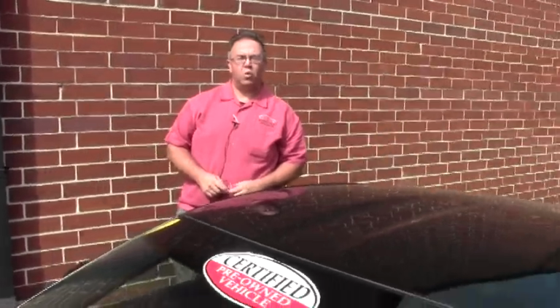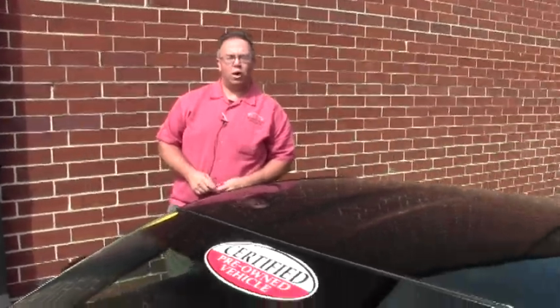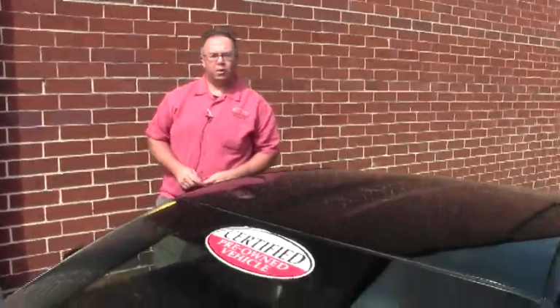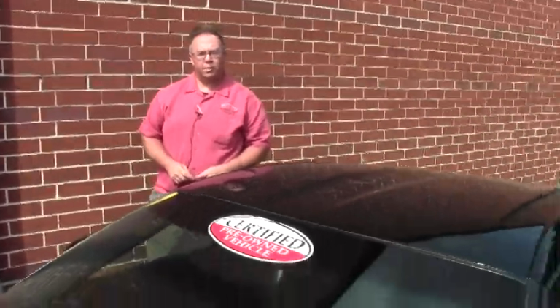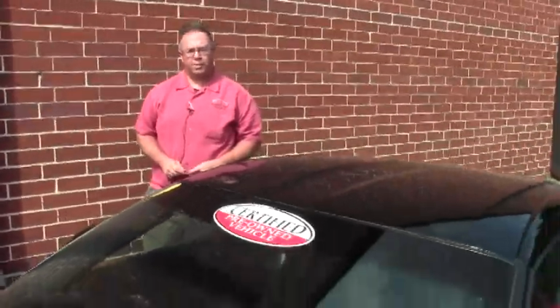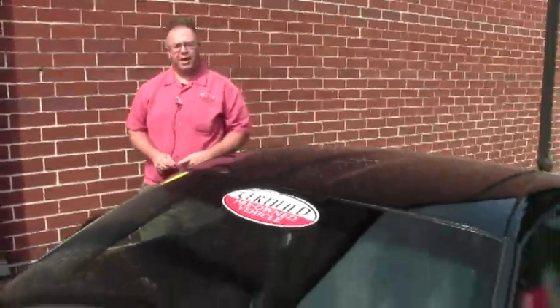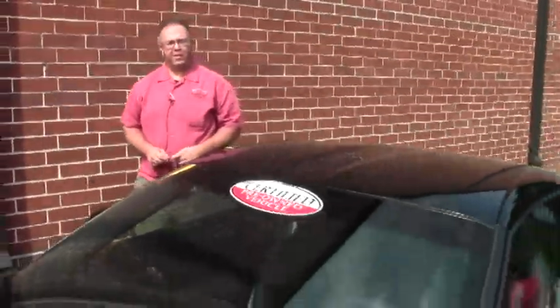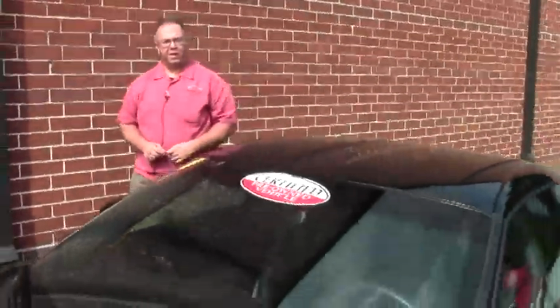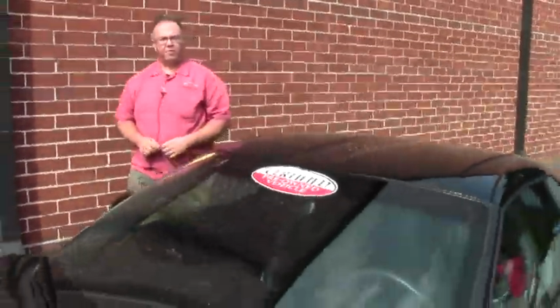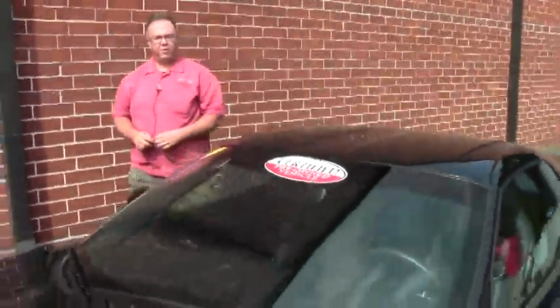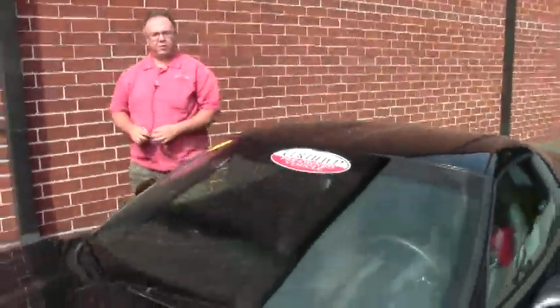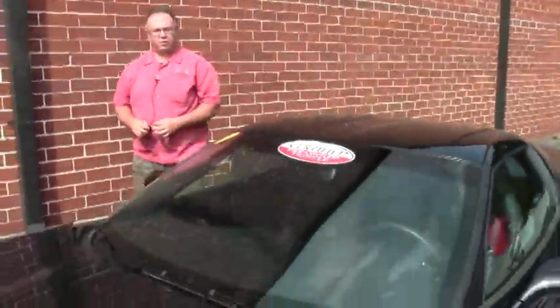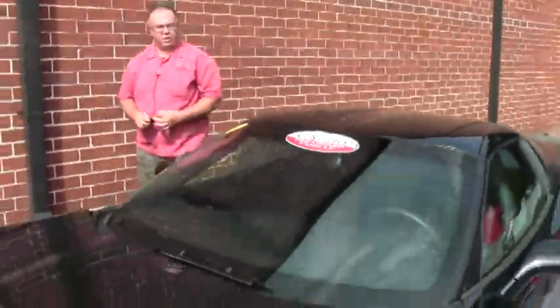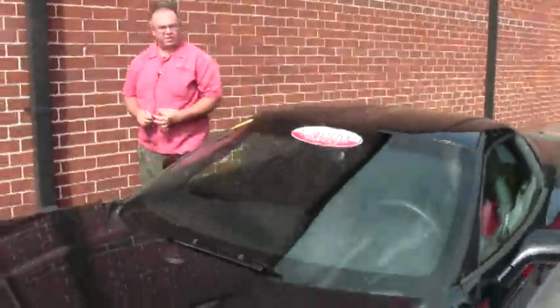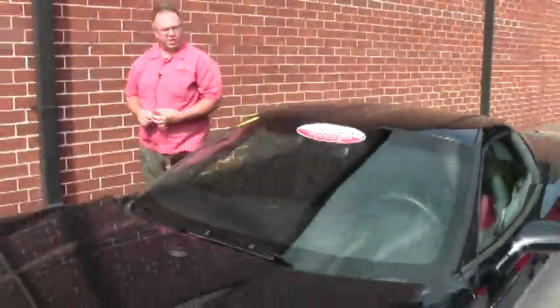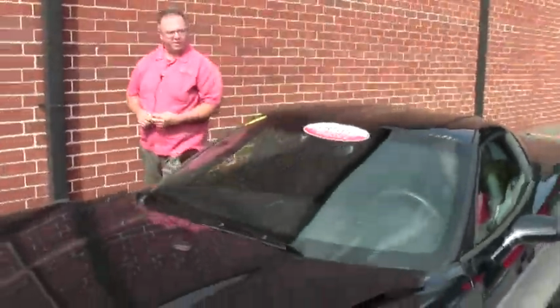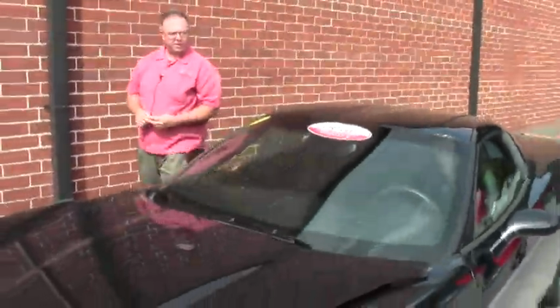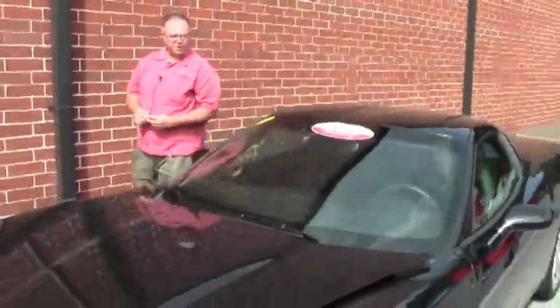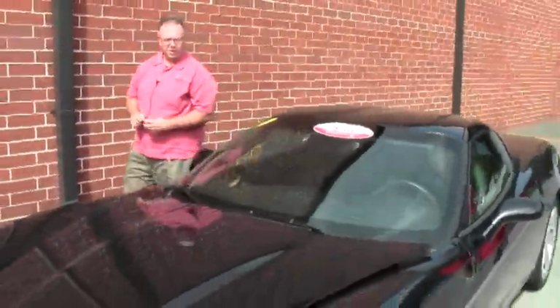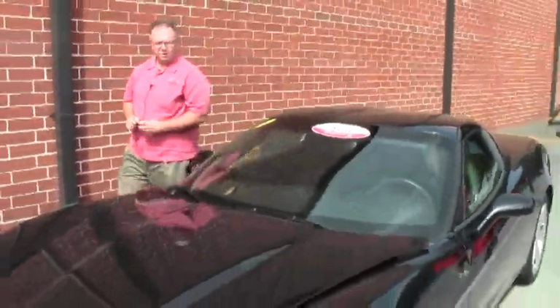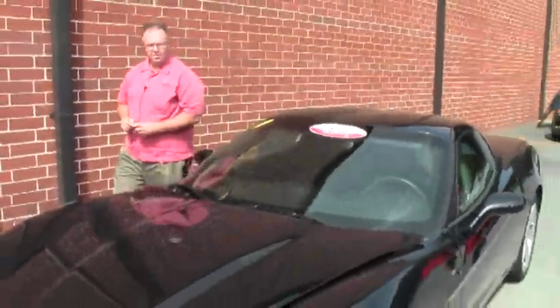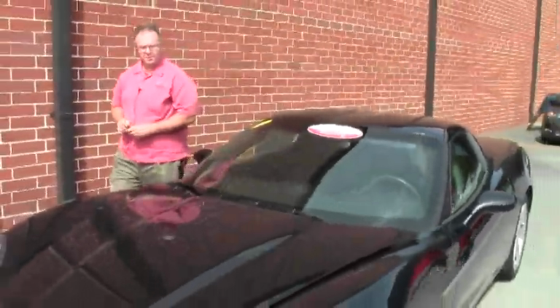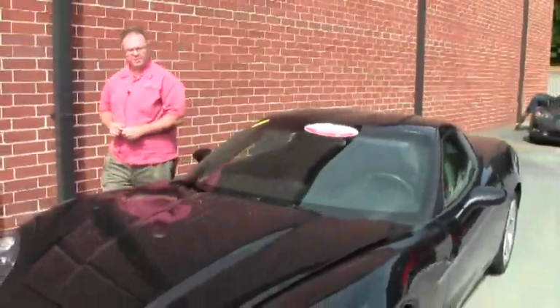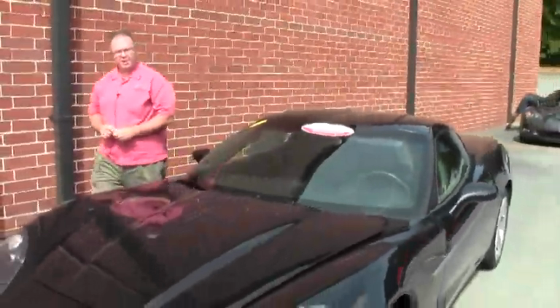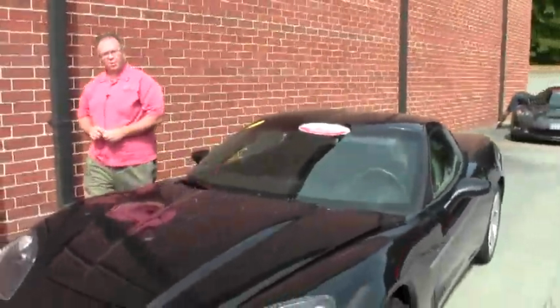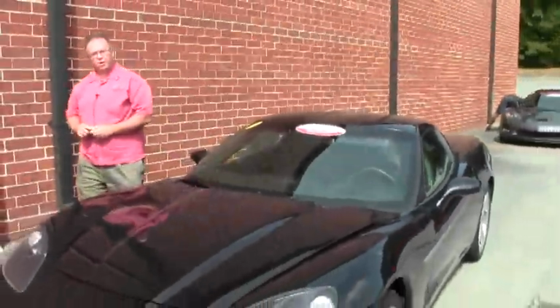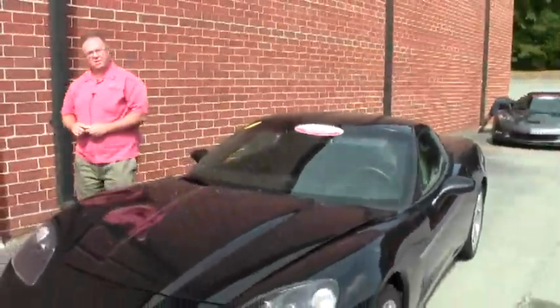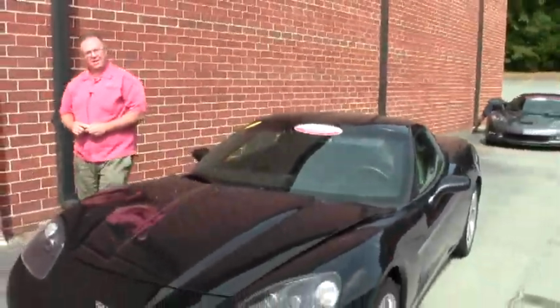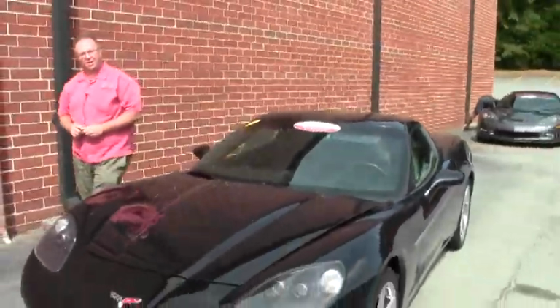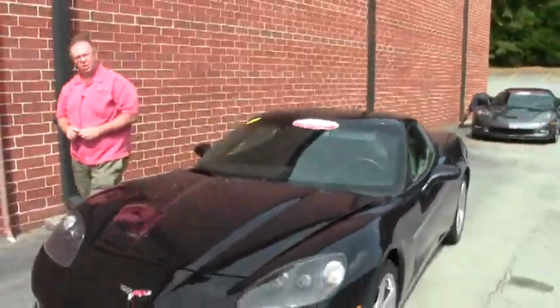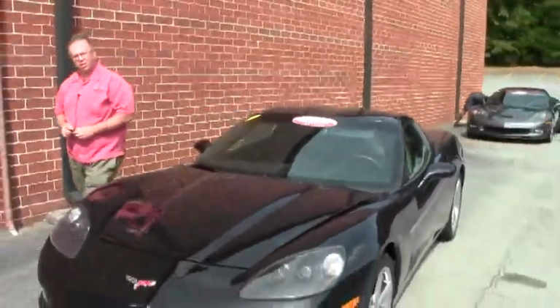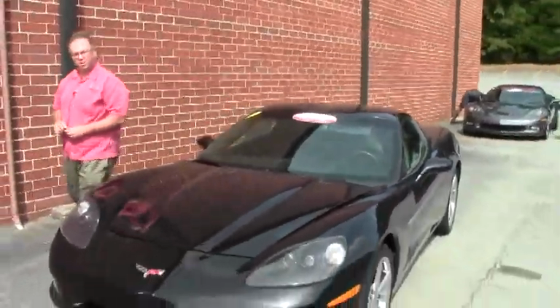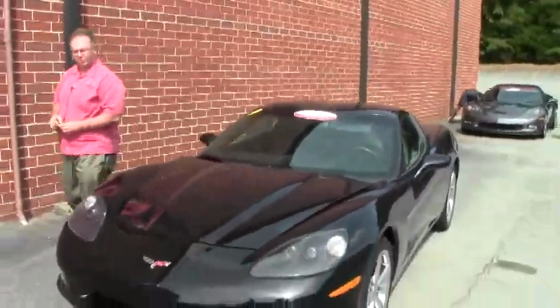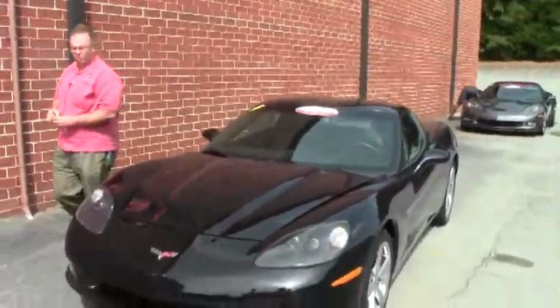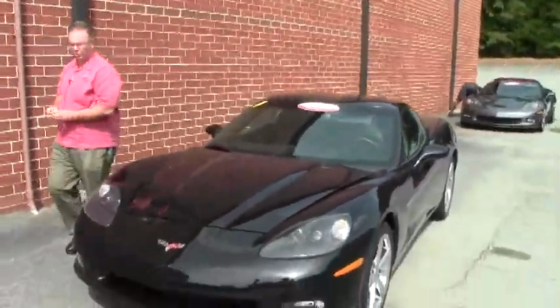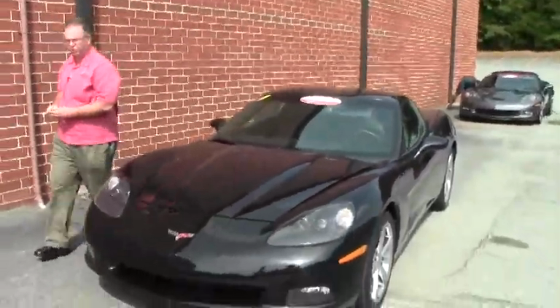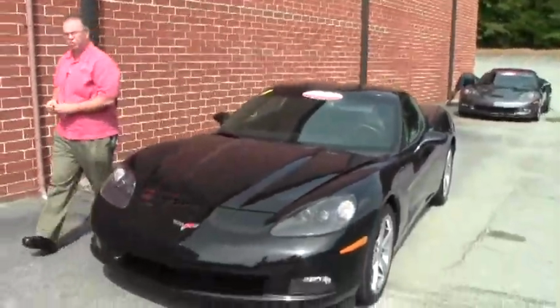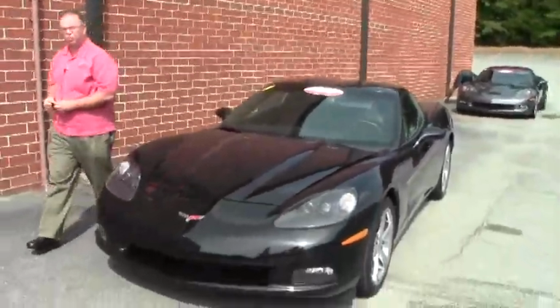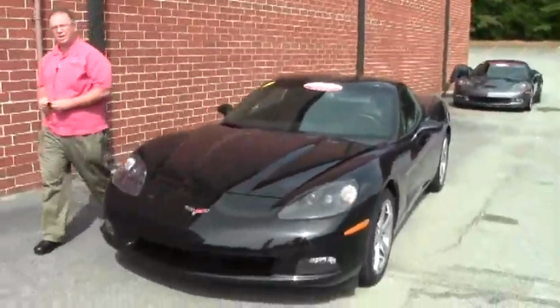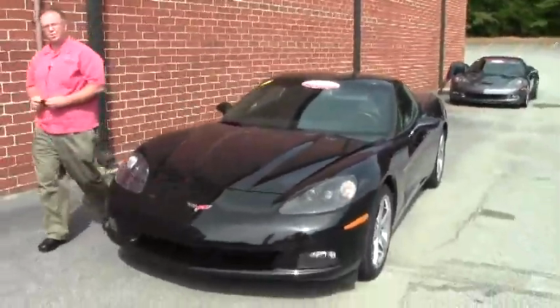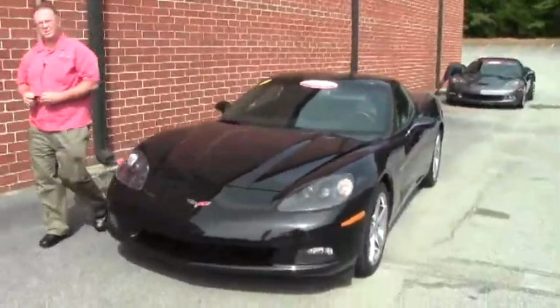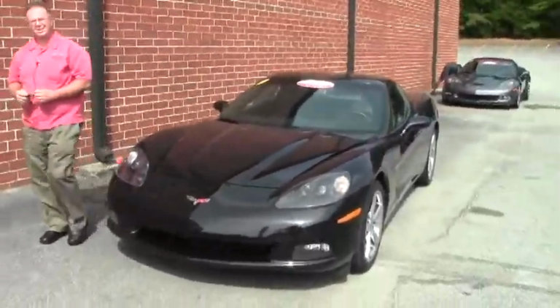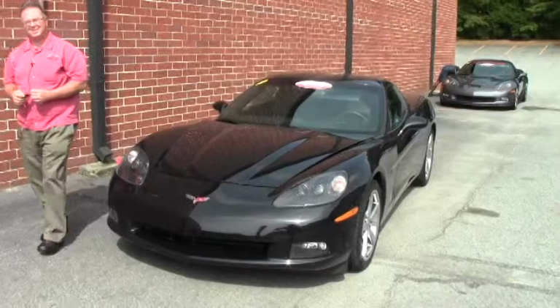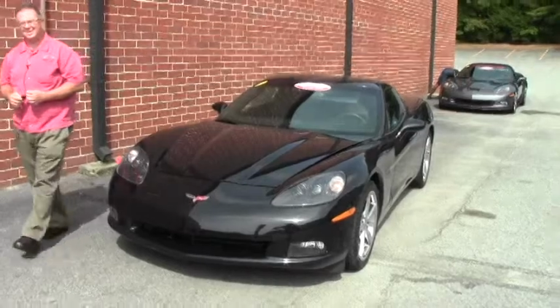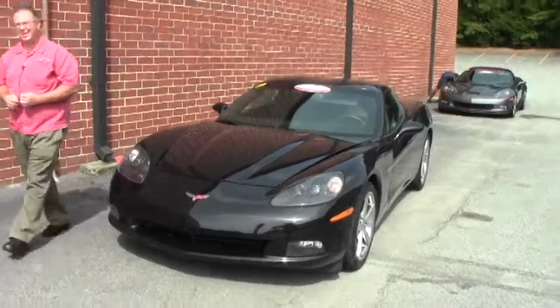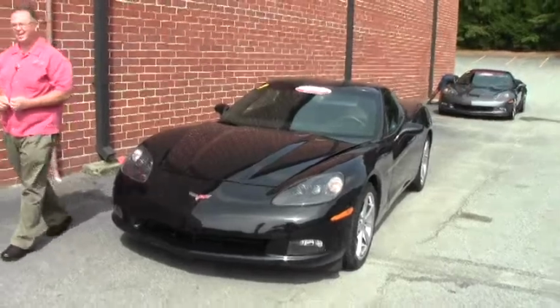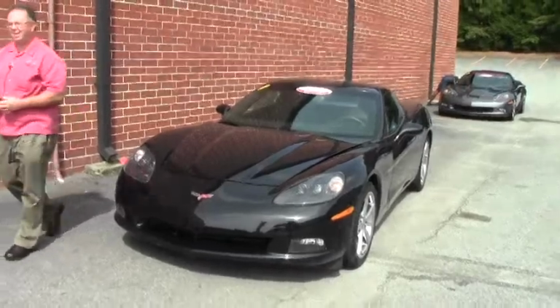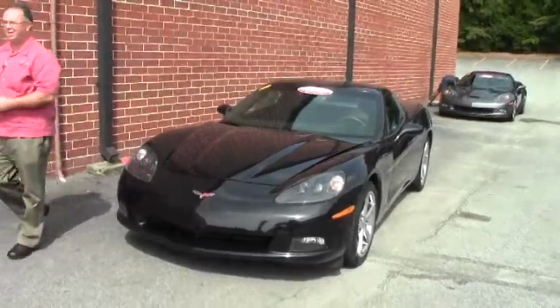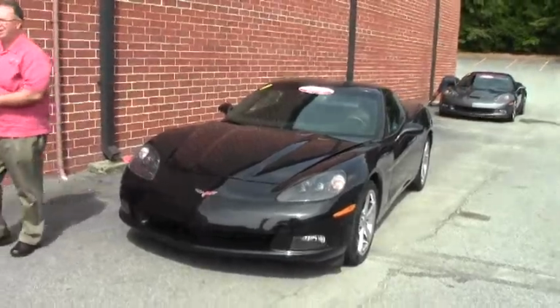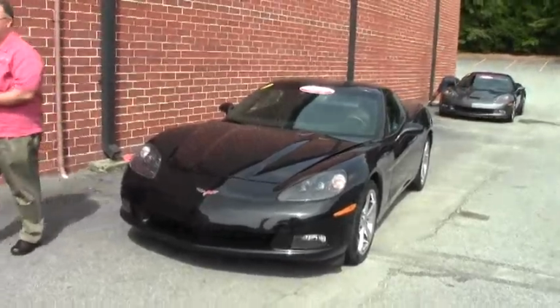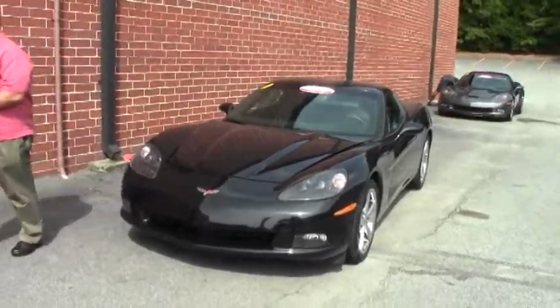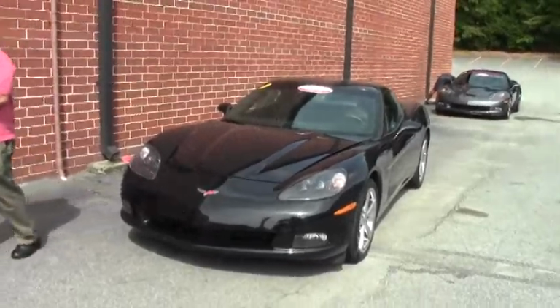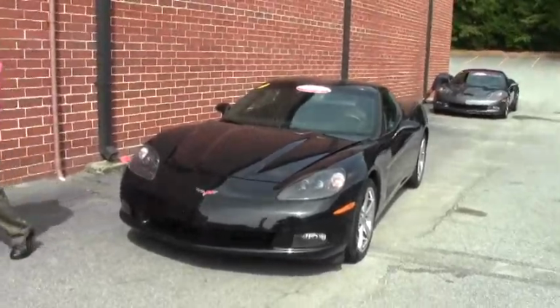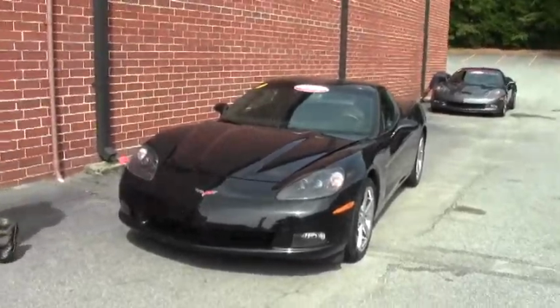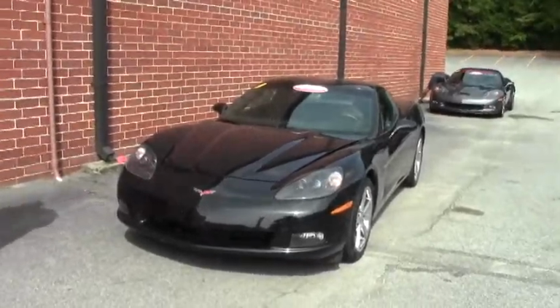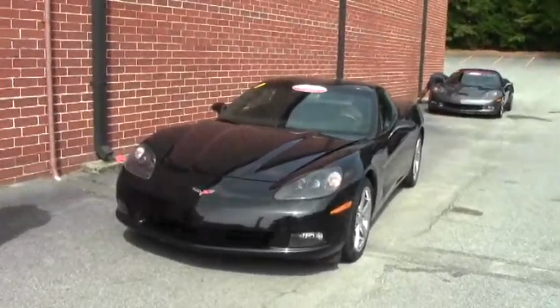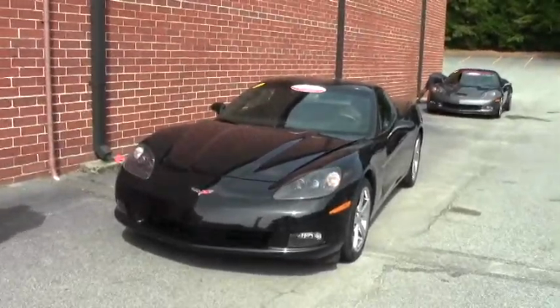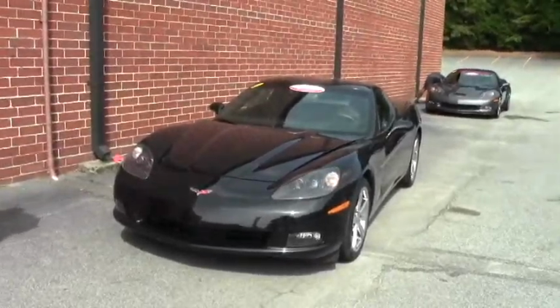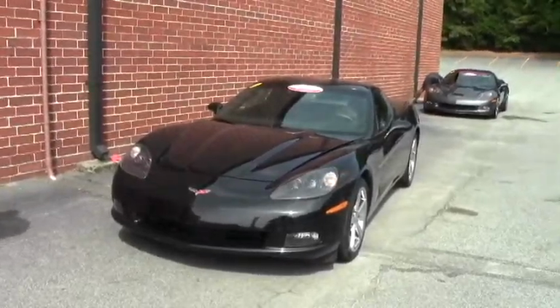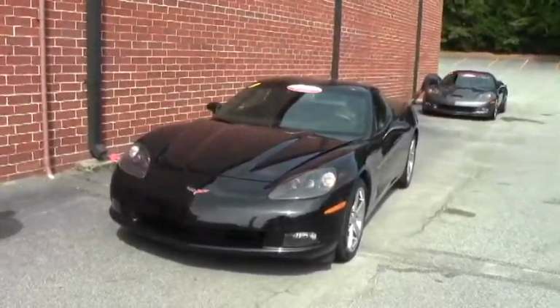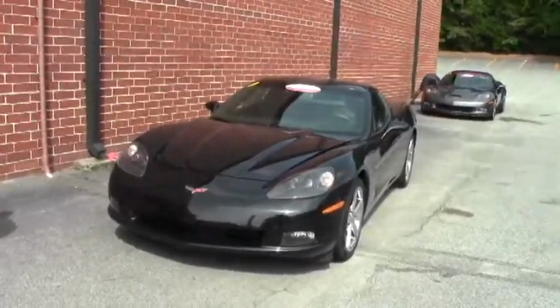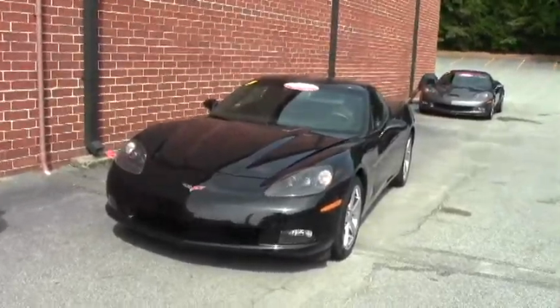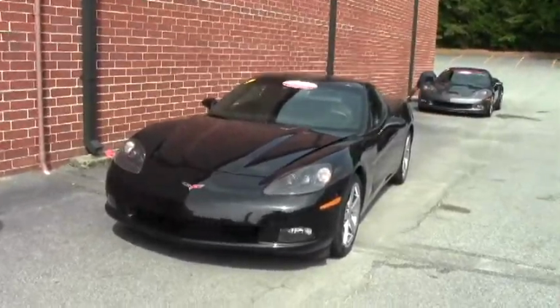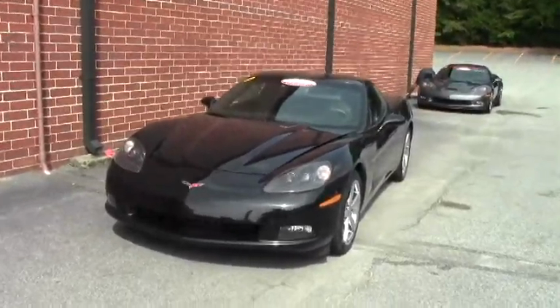Welcome to Buy A Vet folks, John Ivankovic here. Today we're going to take a look at a beautiful 2010 Corvette Coupe.